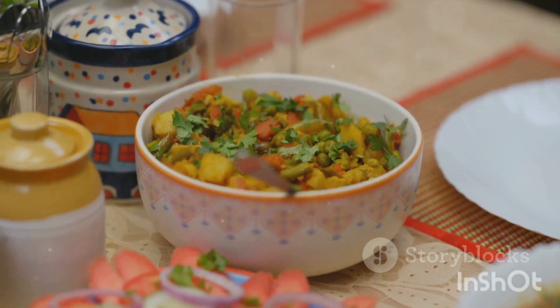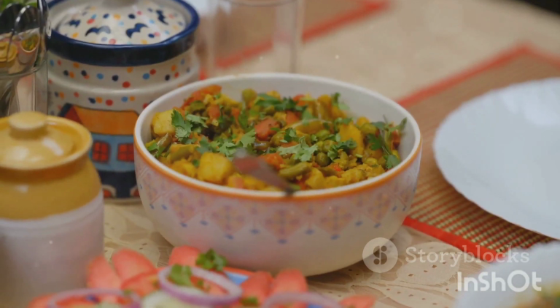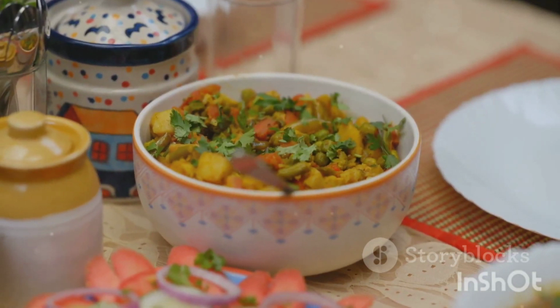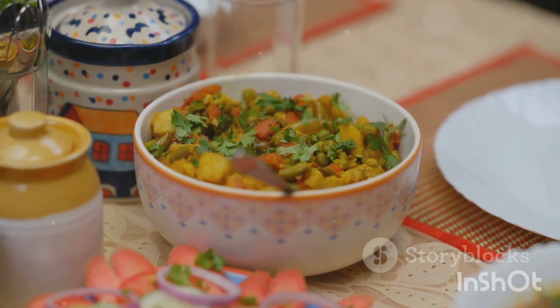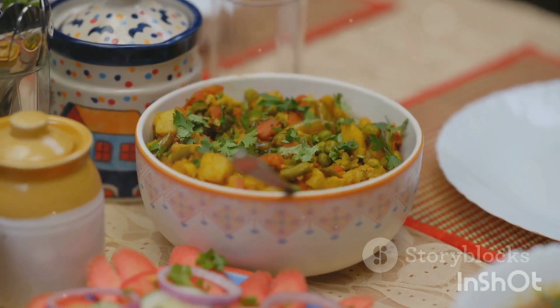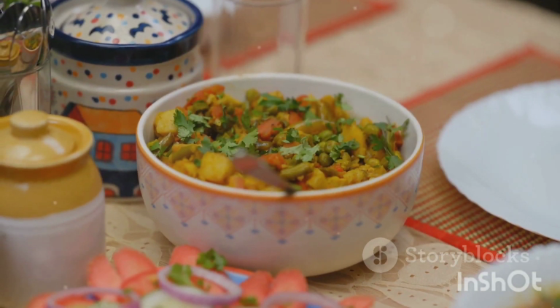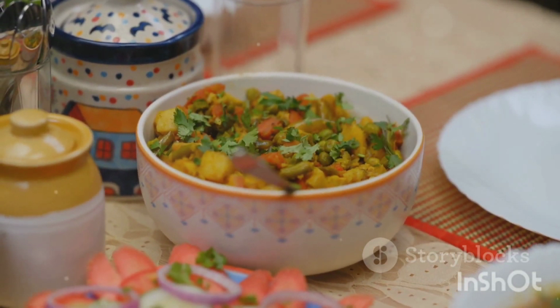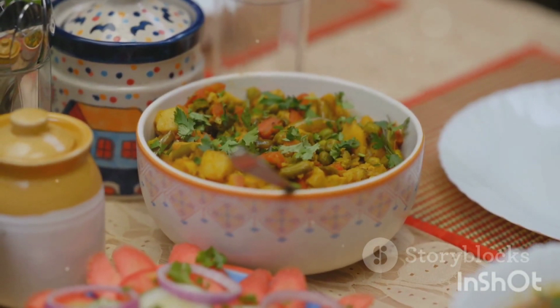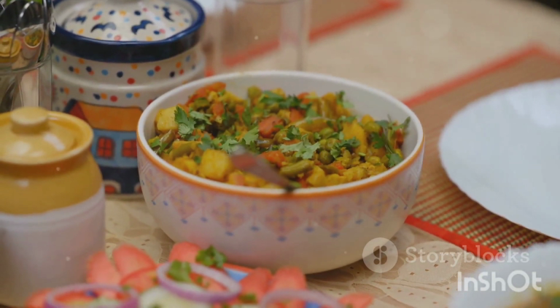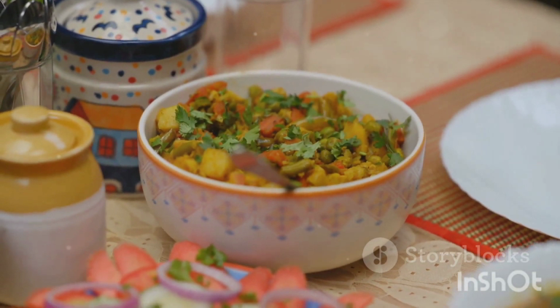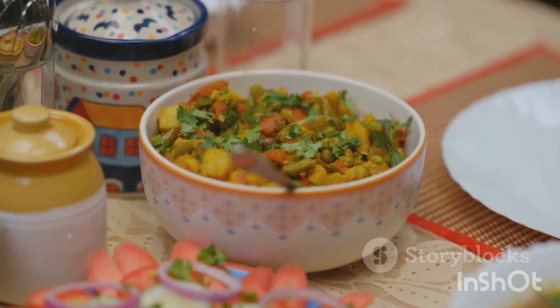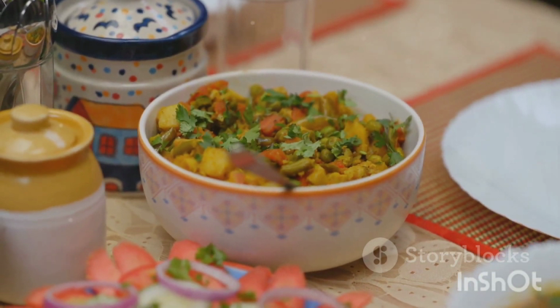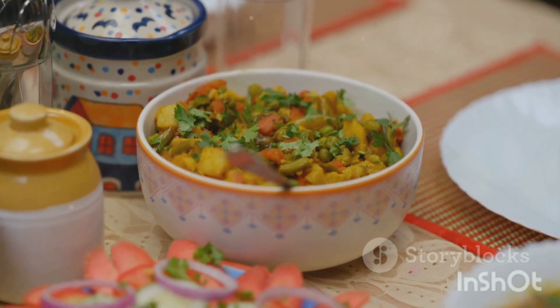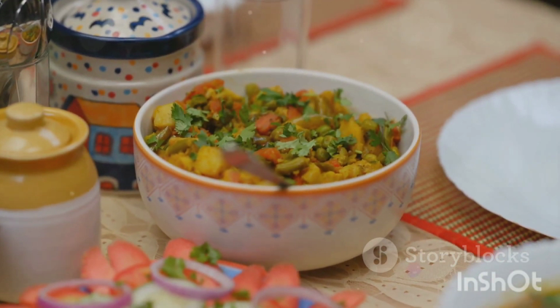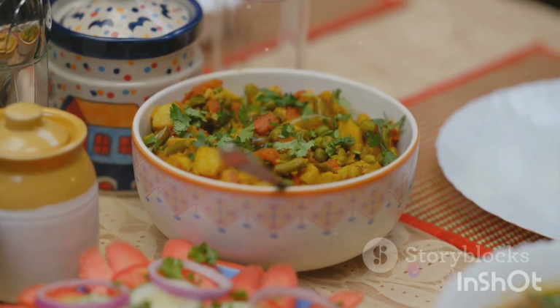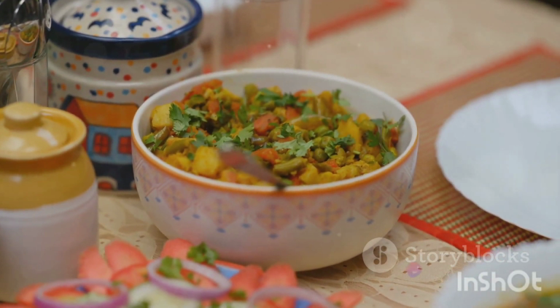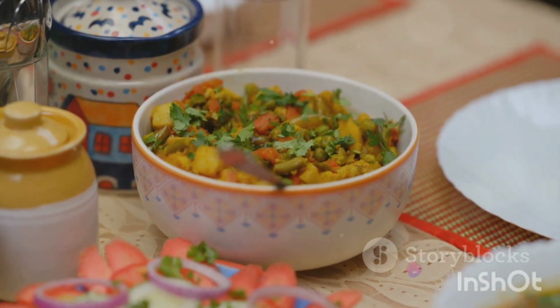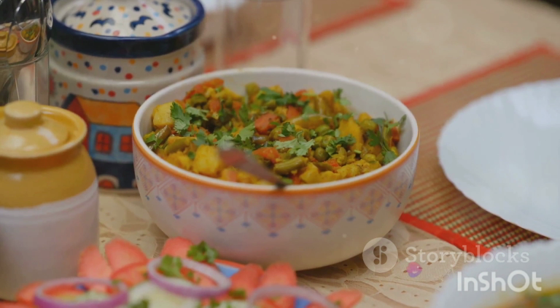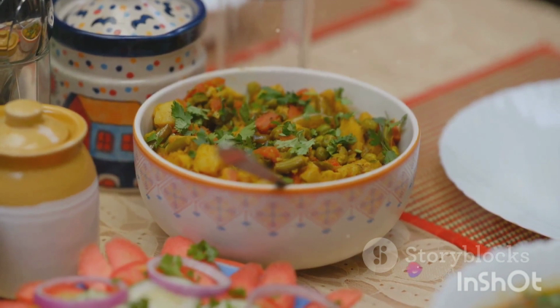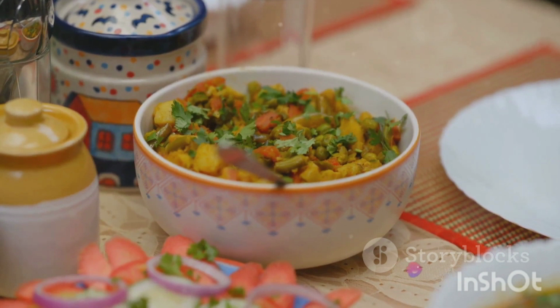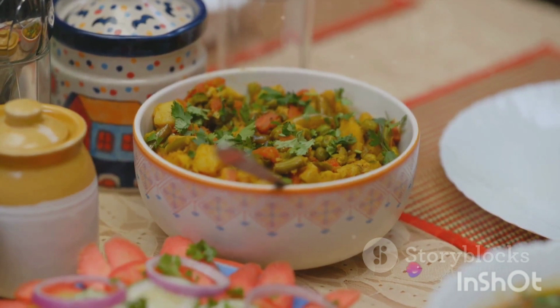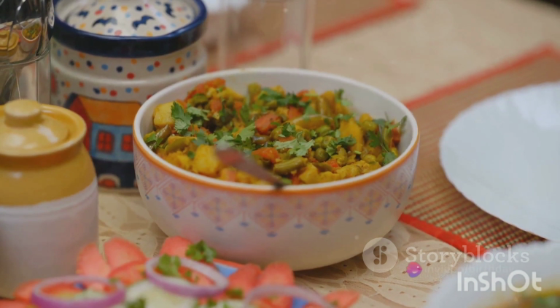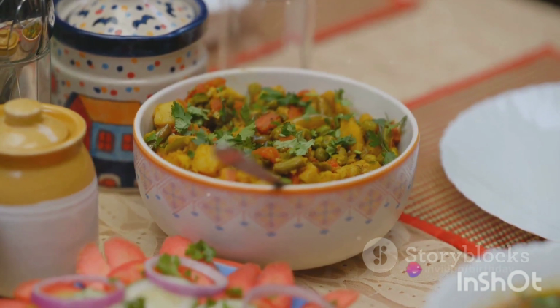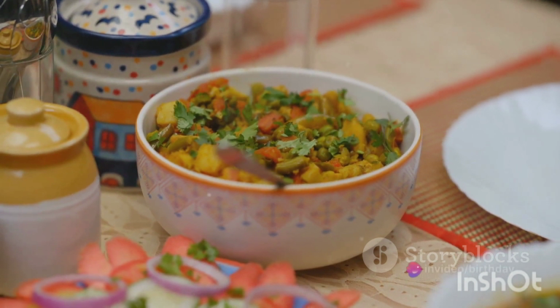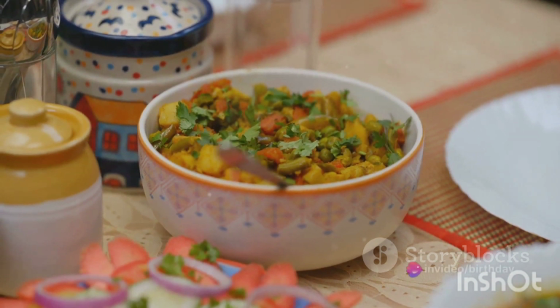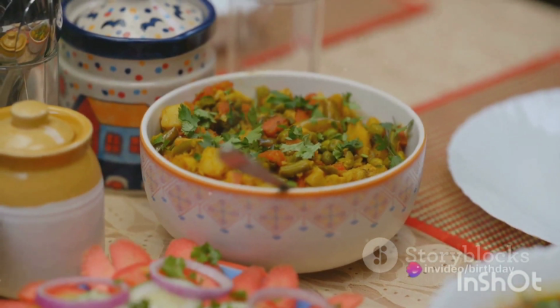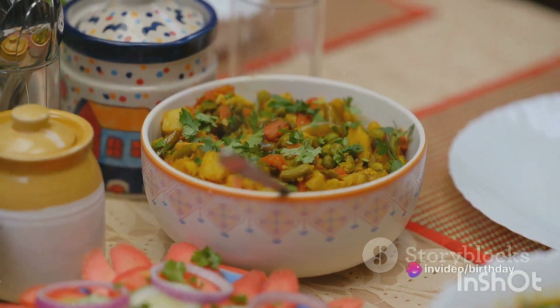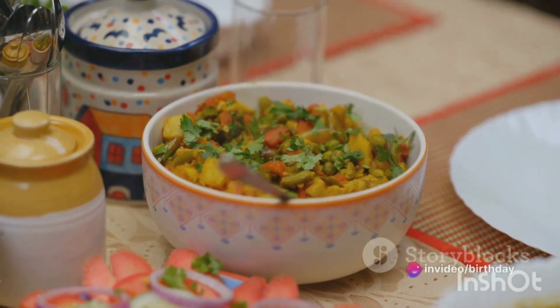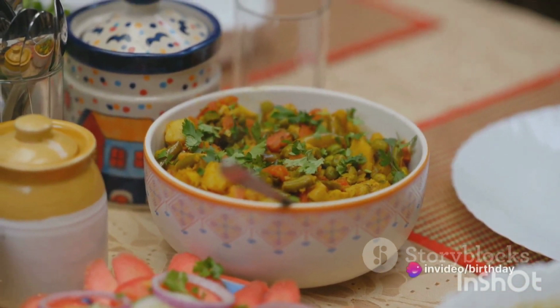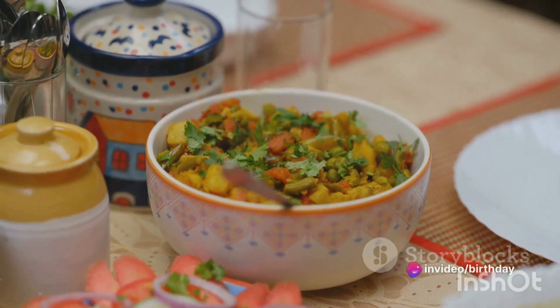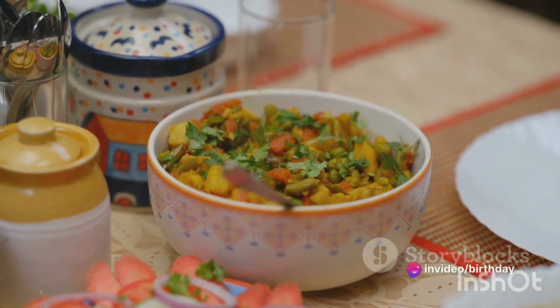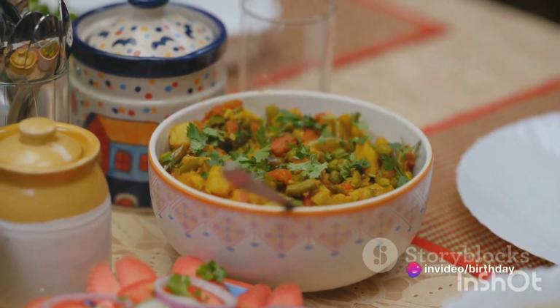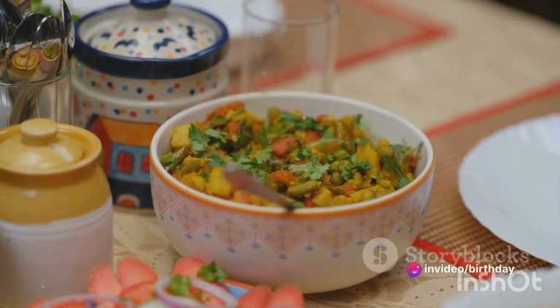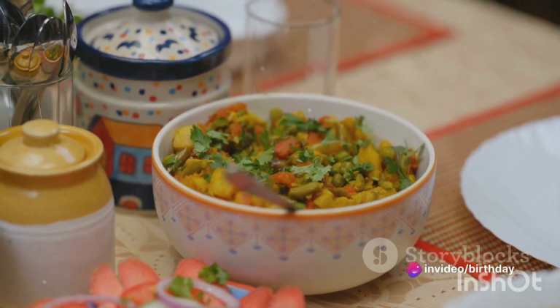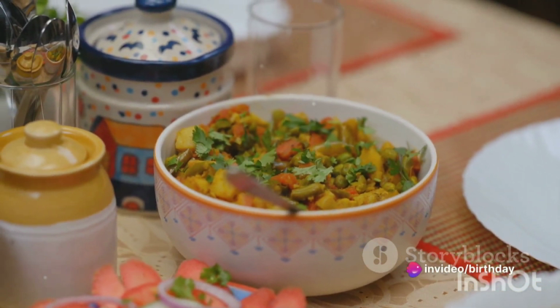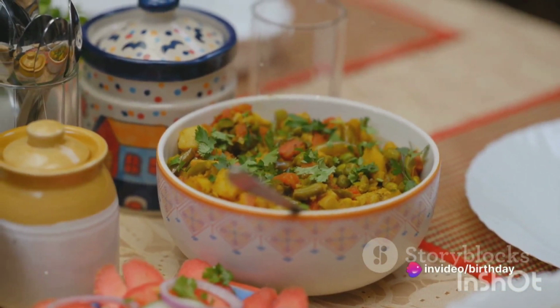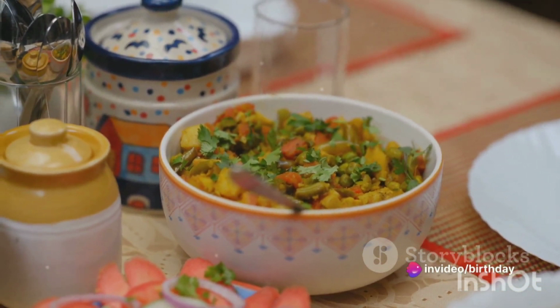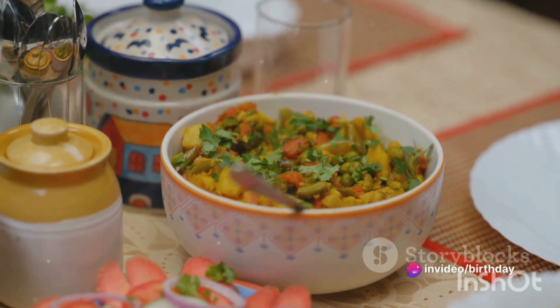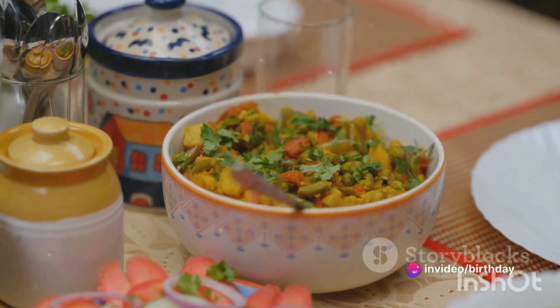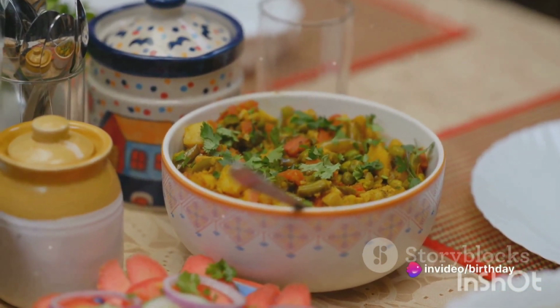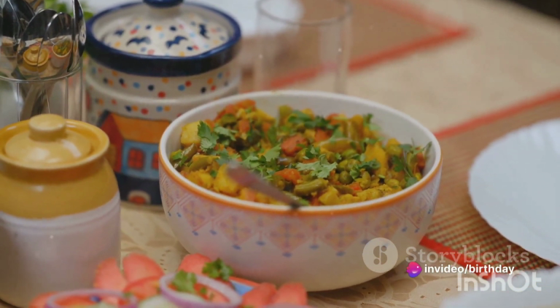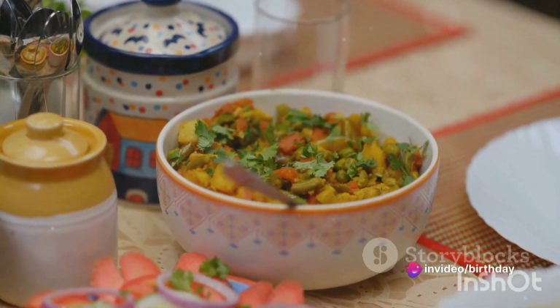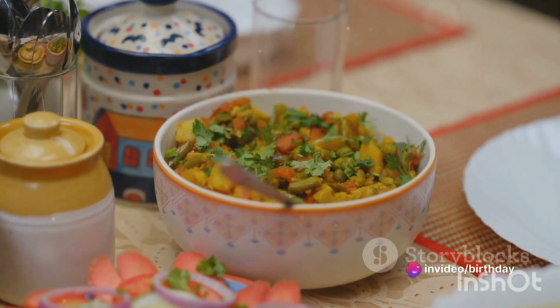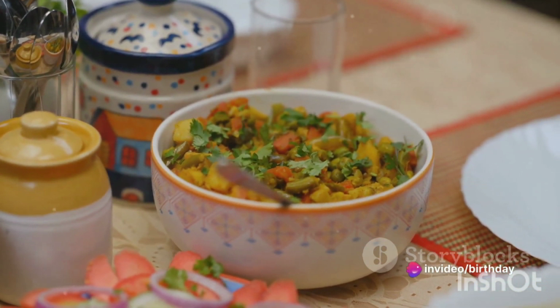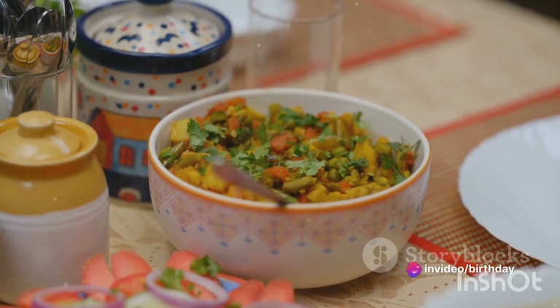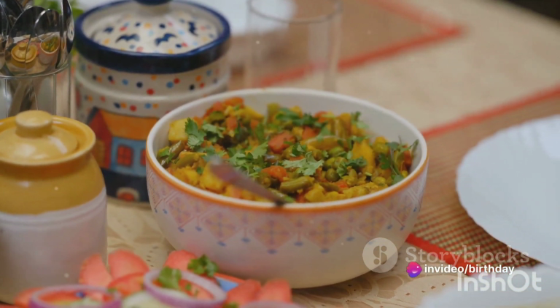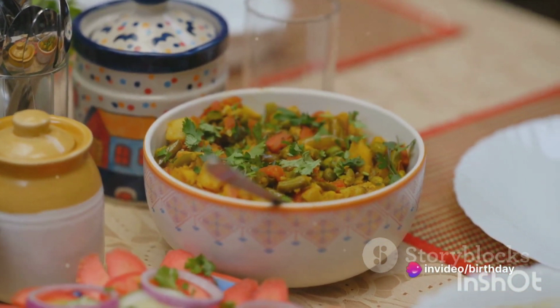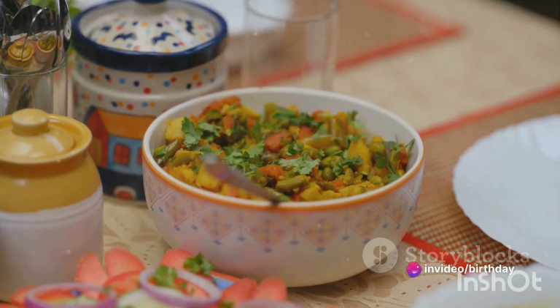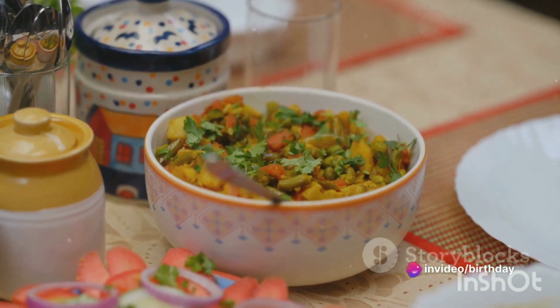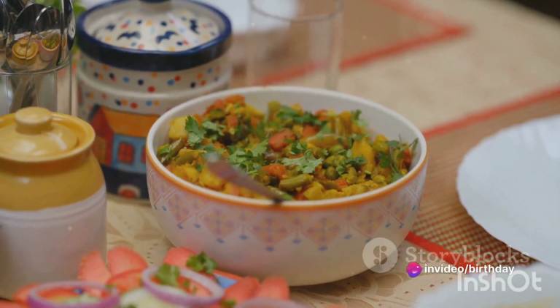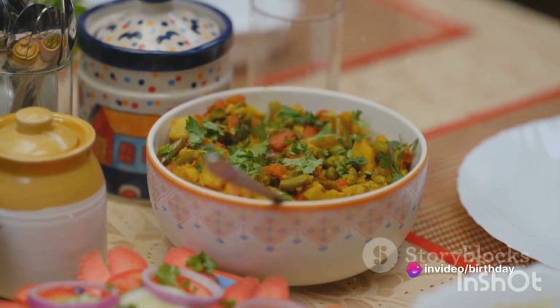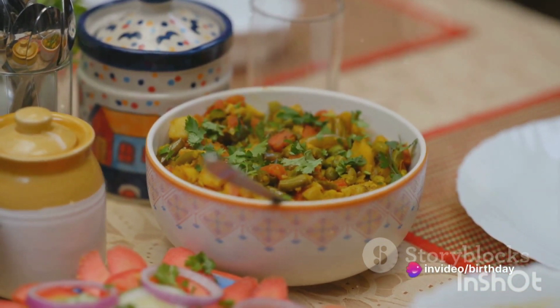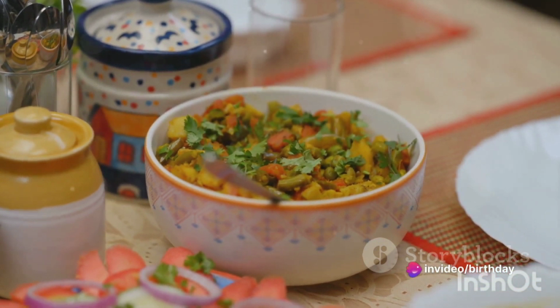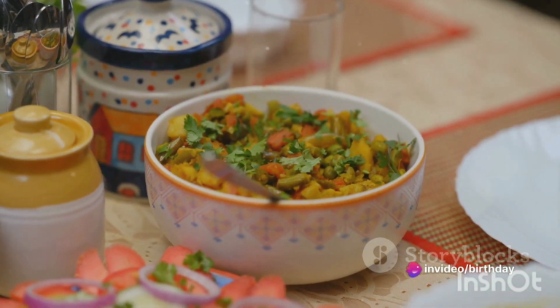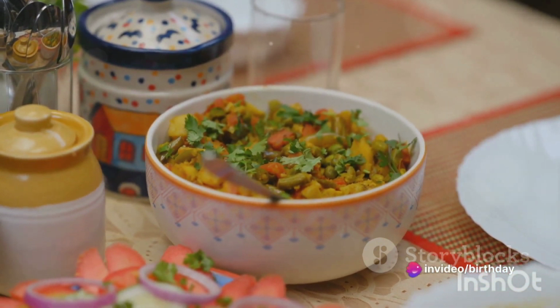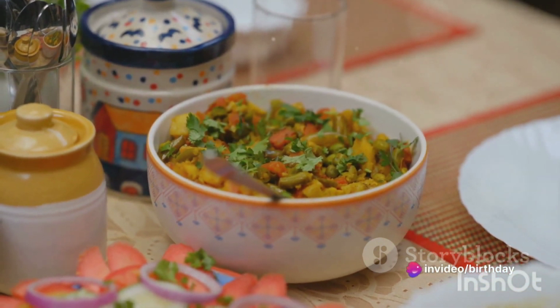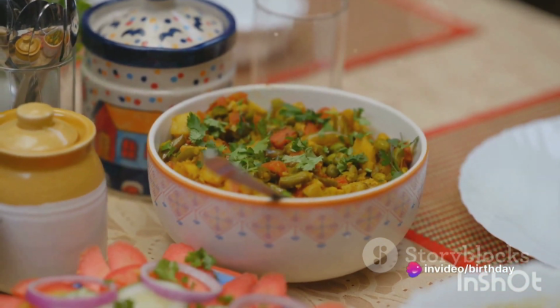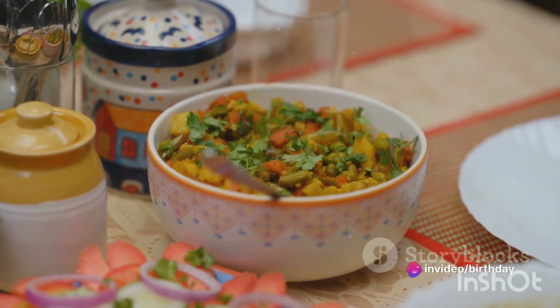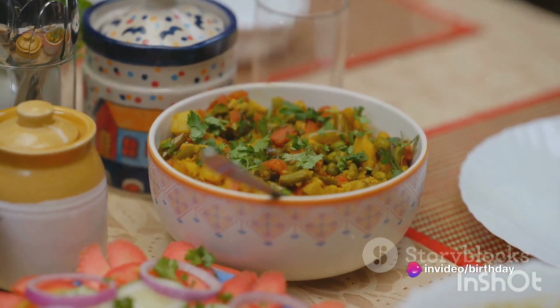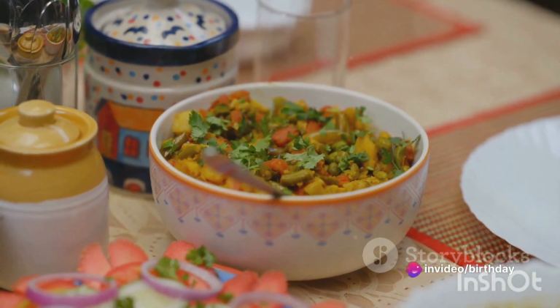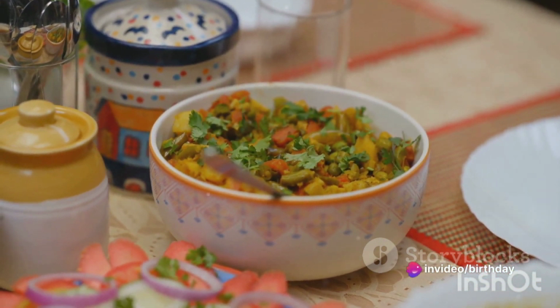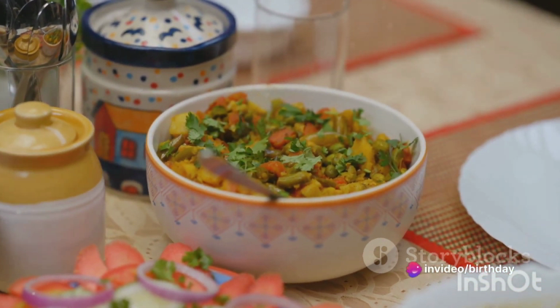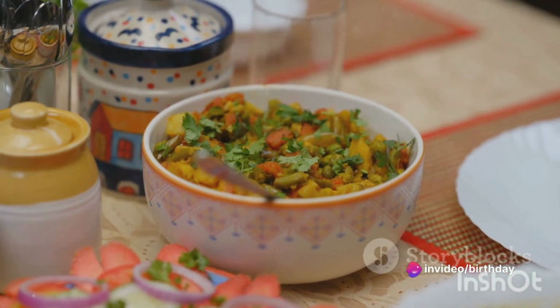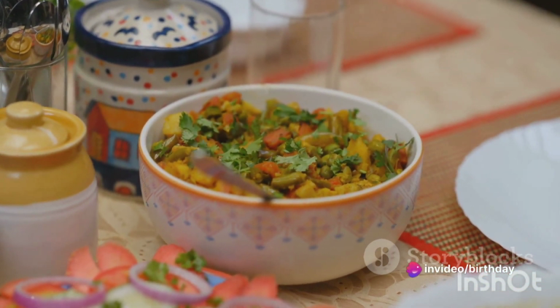Add the yogurt, mint leaves, and coriander leaves. Mix everything well and cook for 10 minutes until the meat is tender.